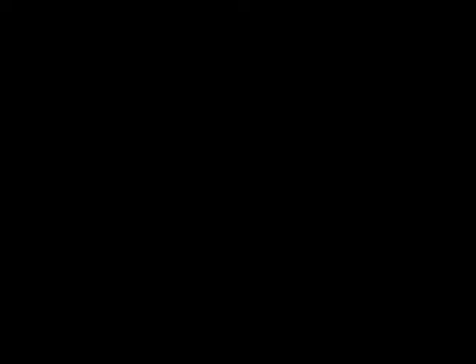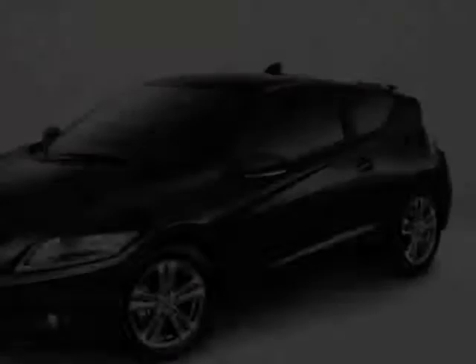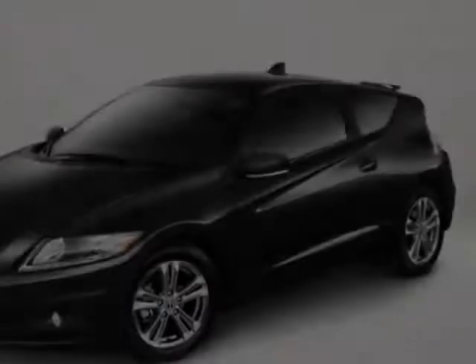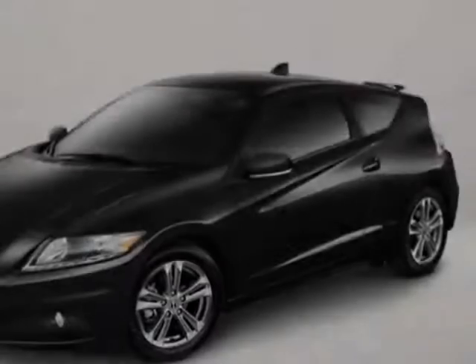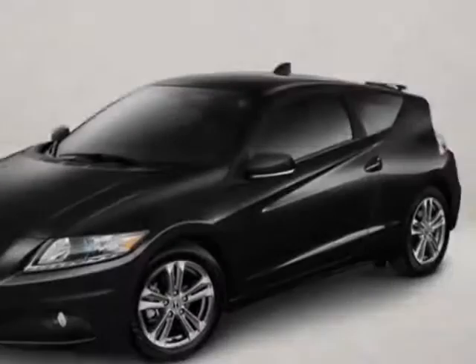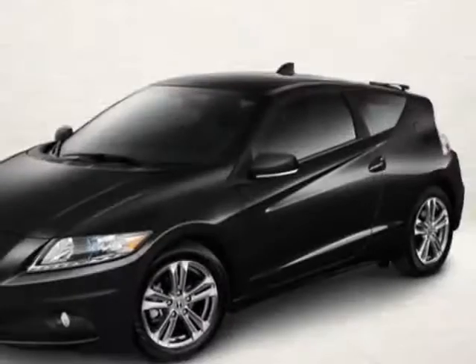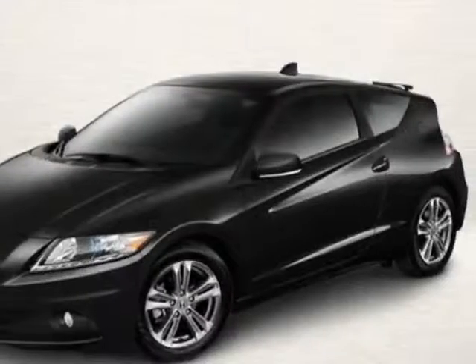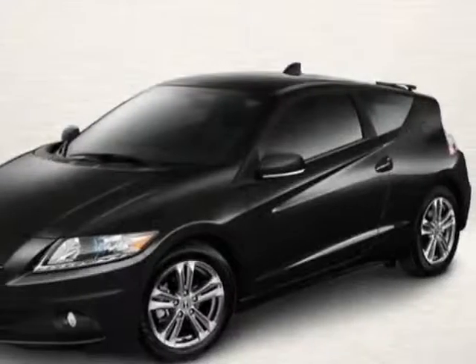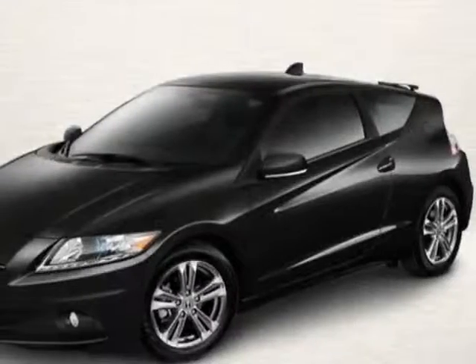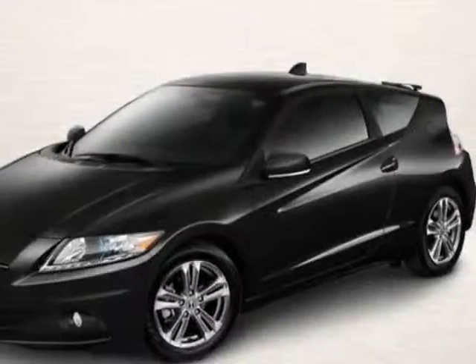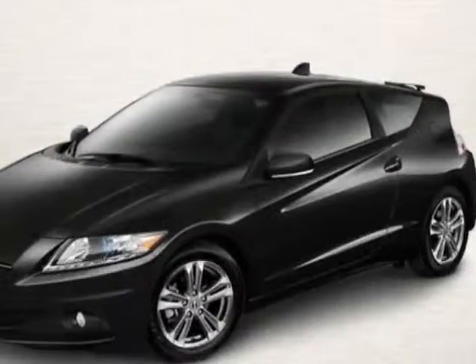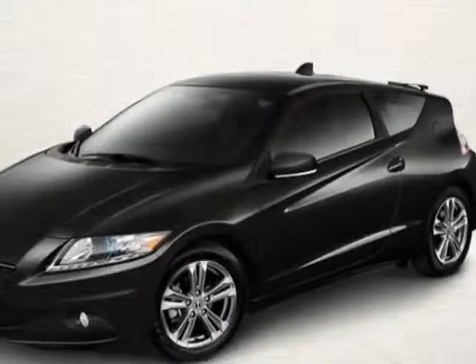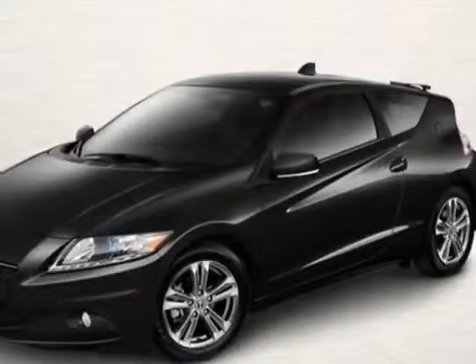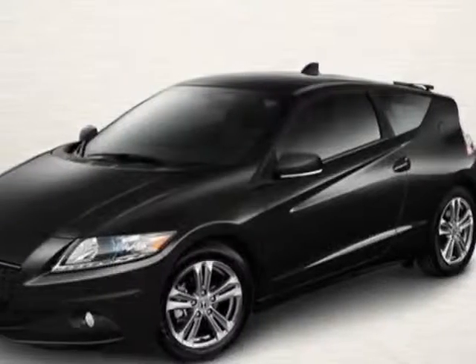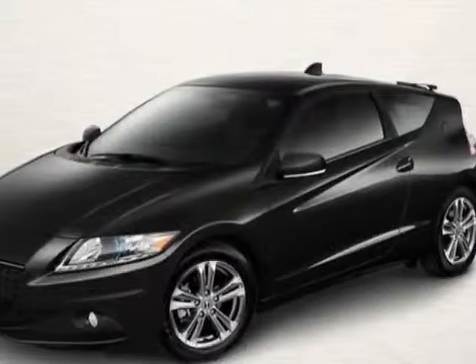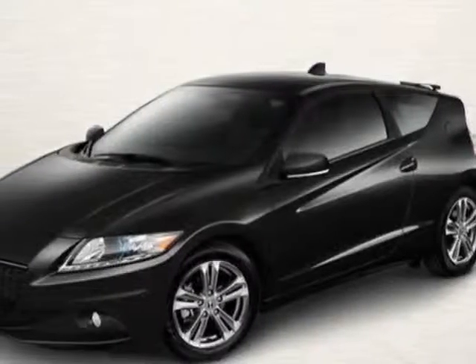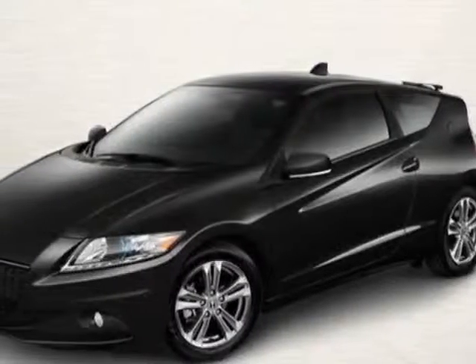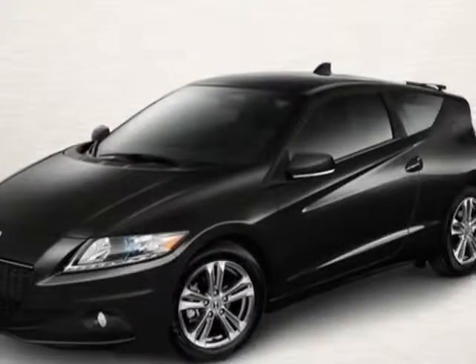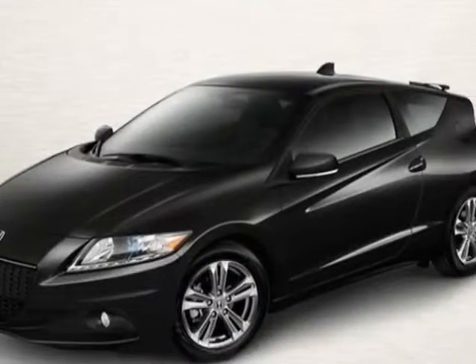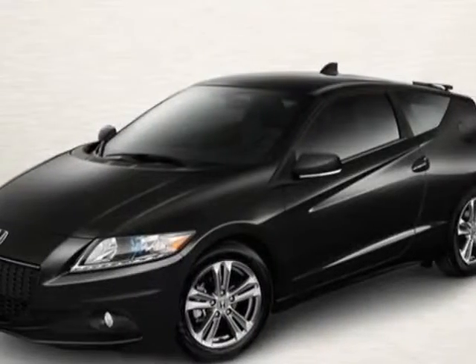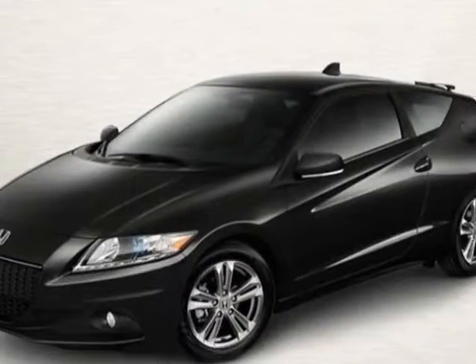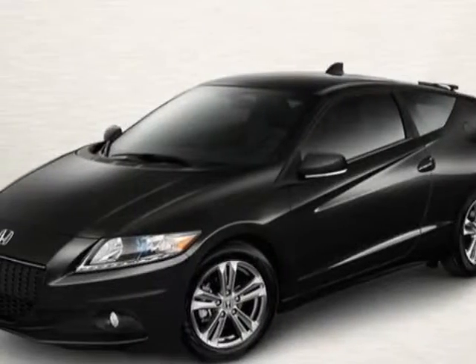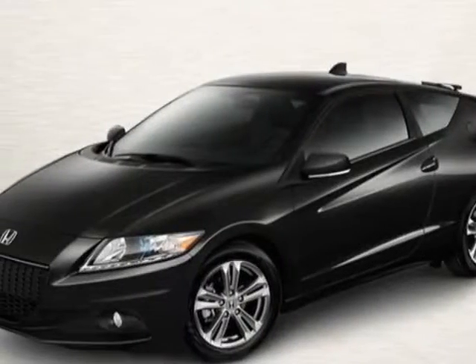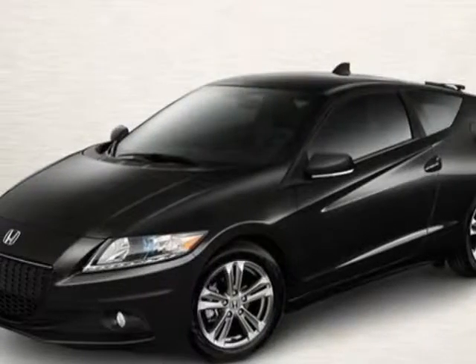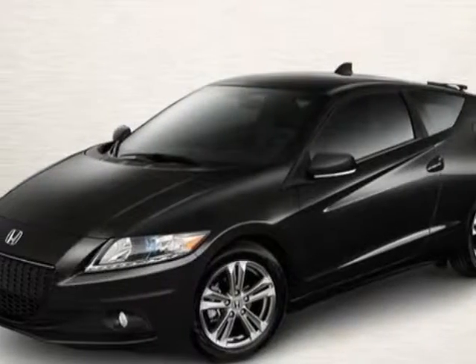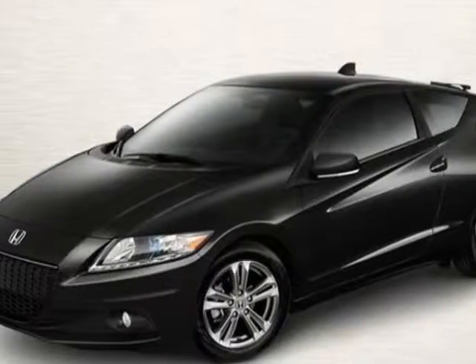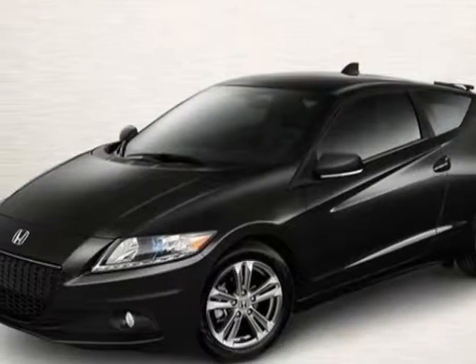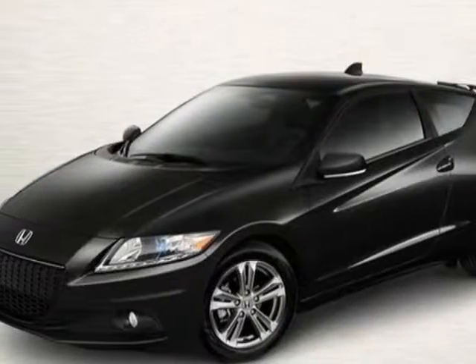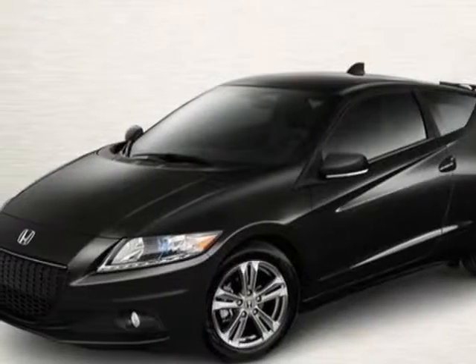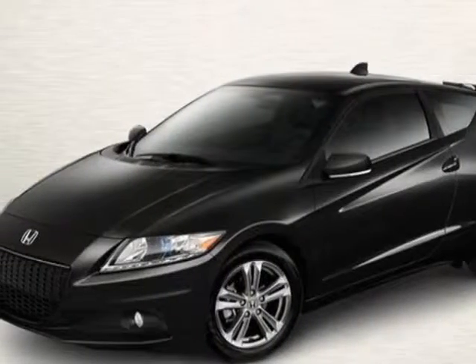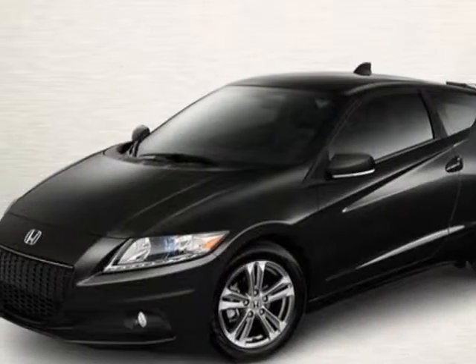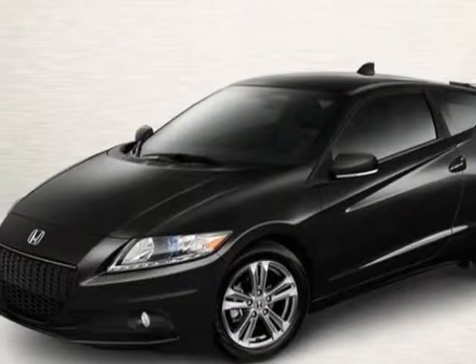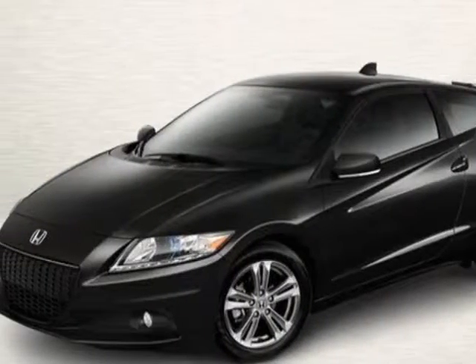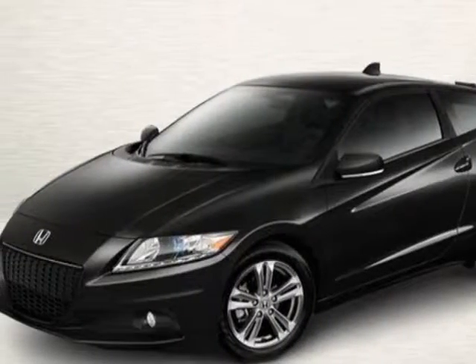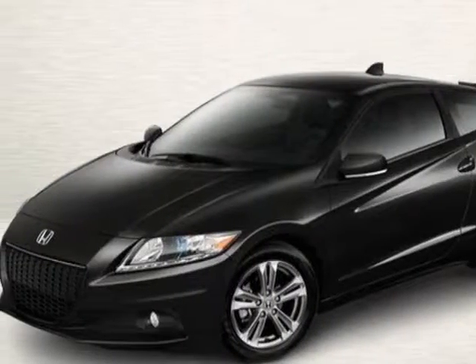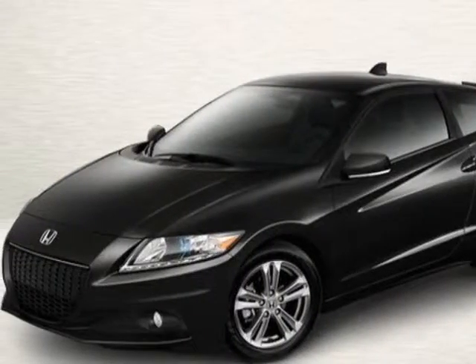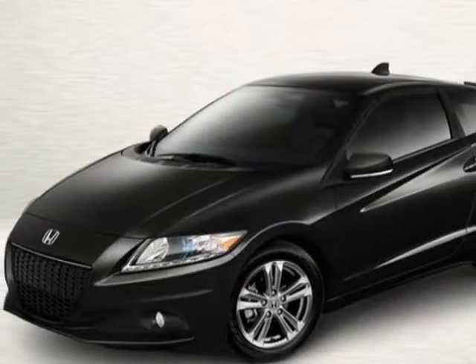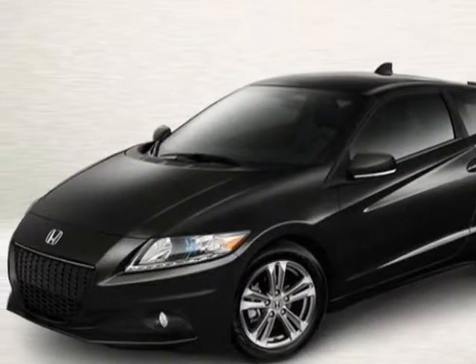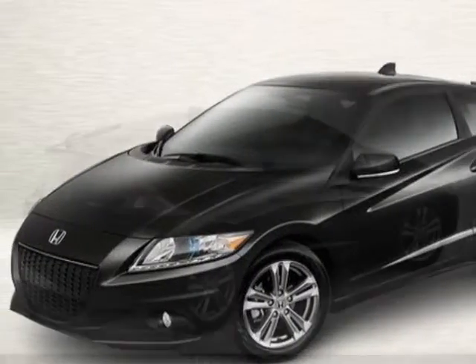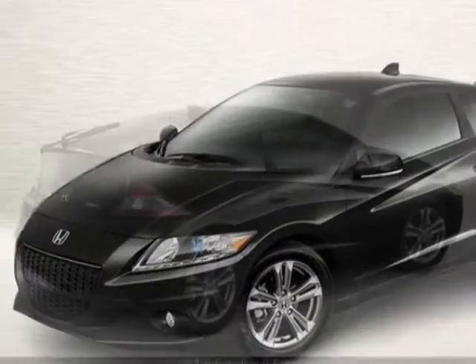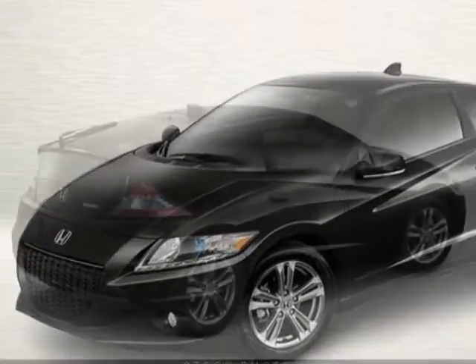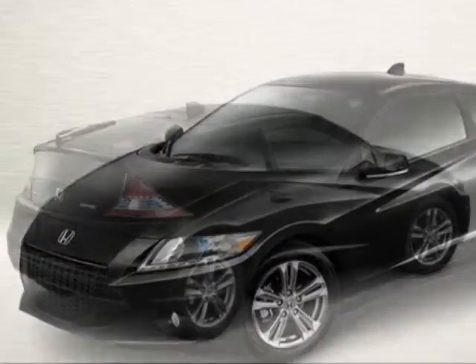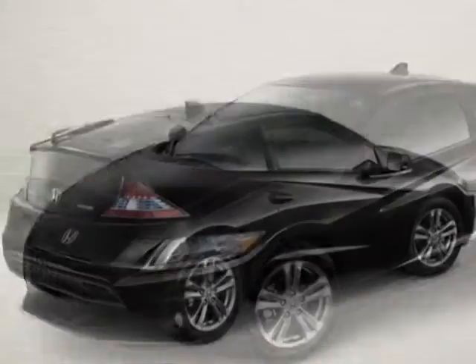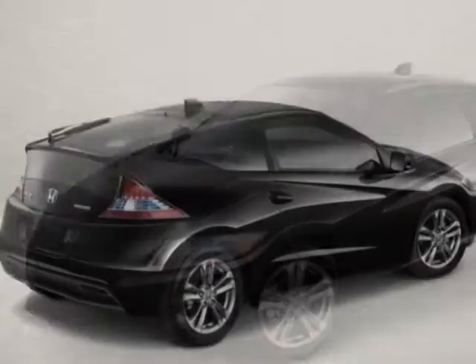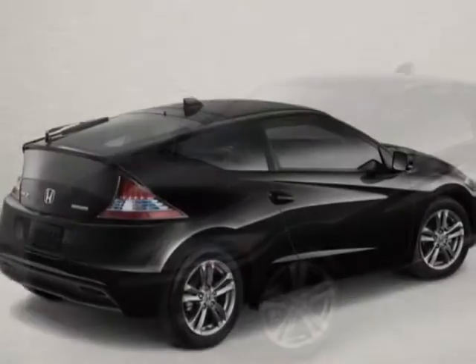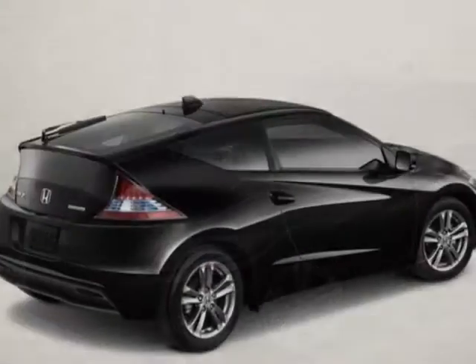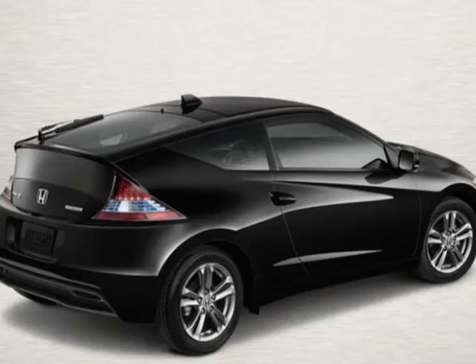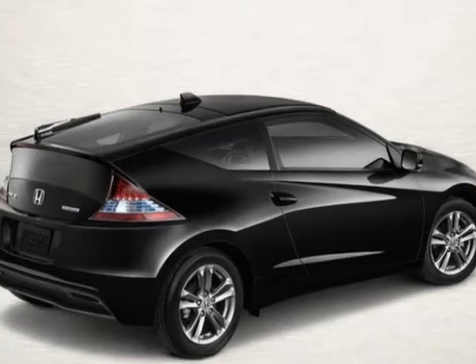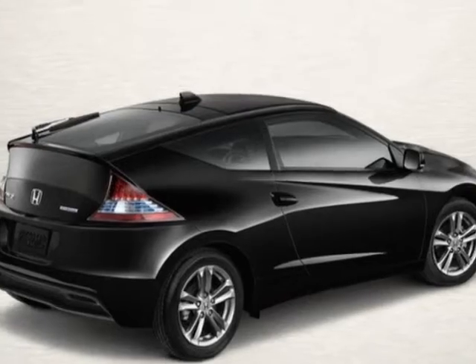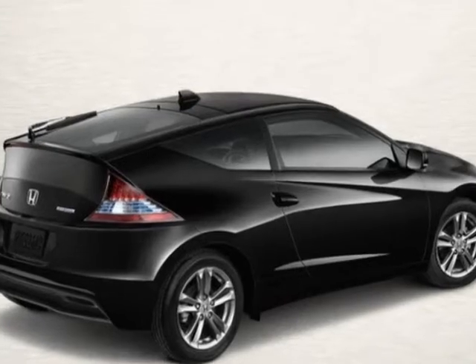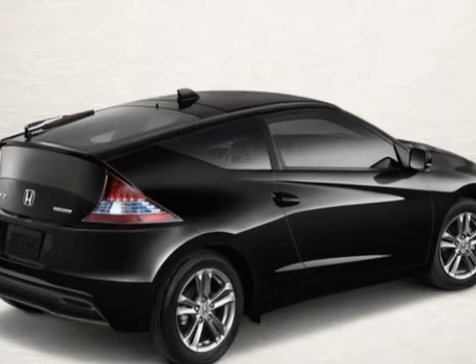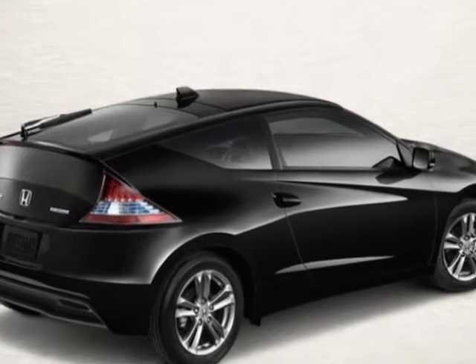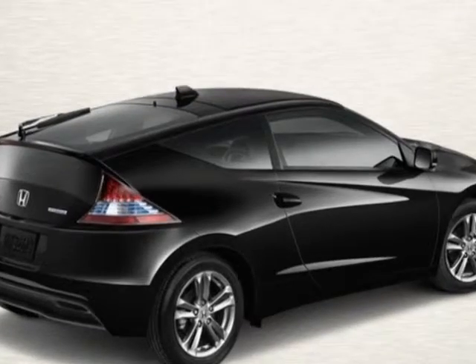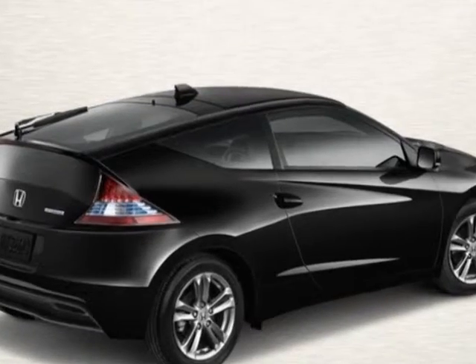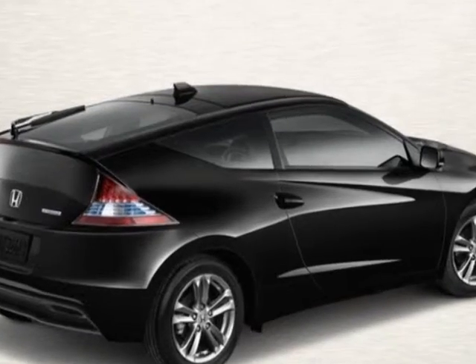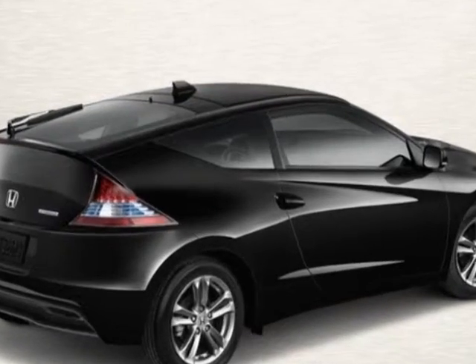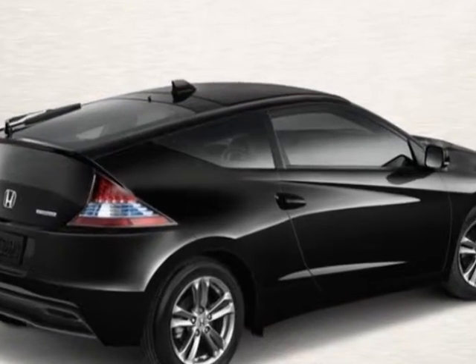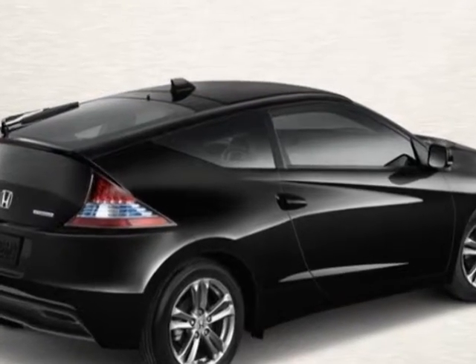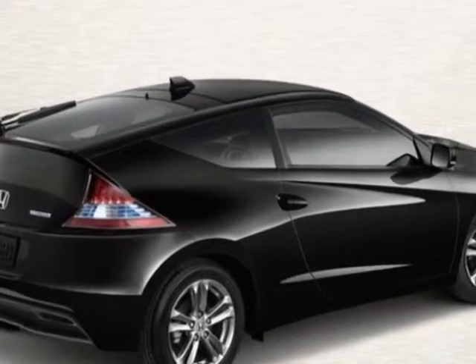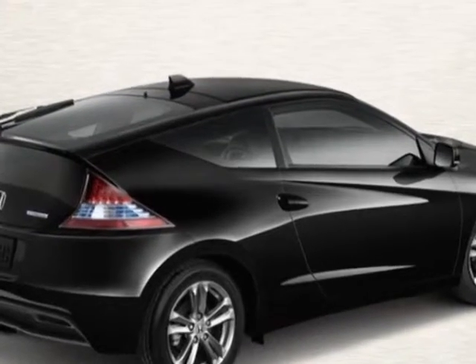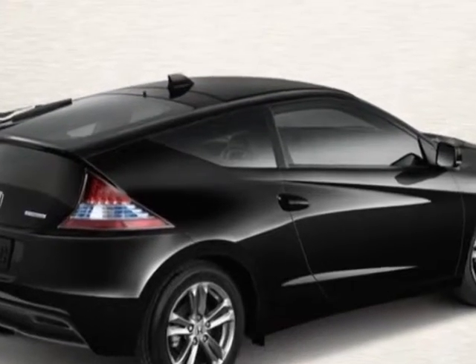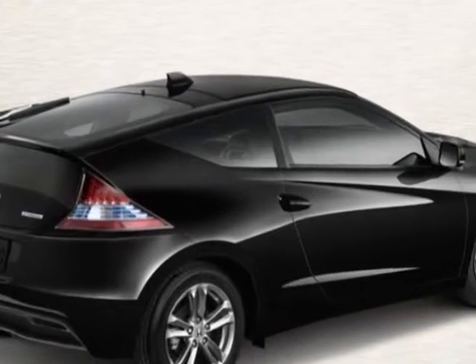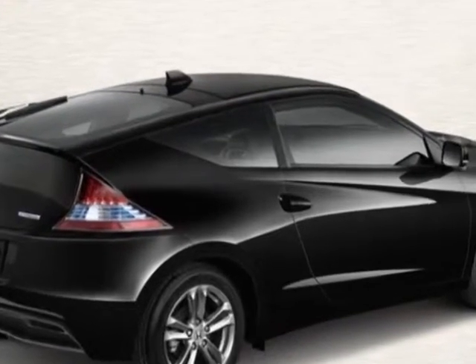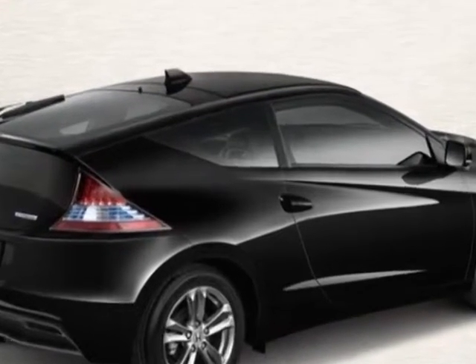Take a look at this new 2013 Honda CRZ. For your protection, this vehicle has a full factory warranty.